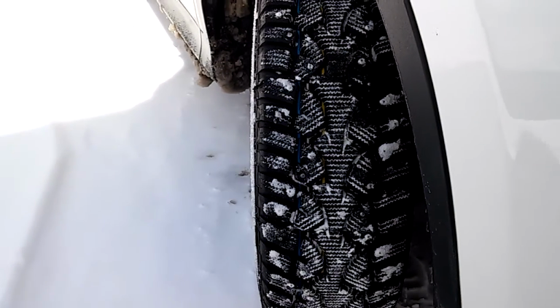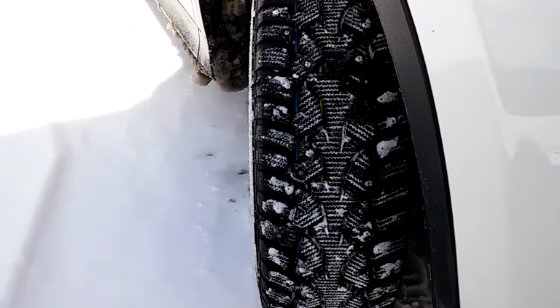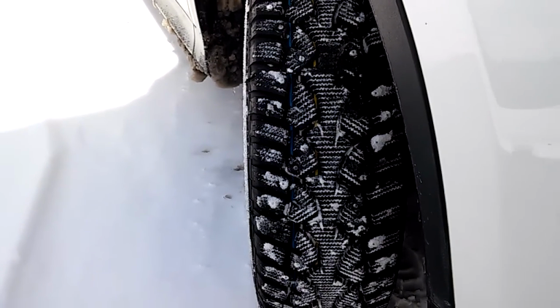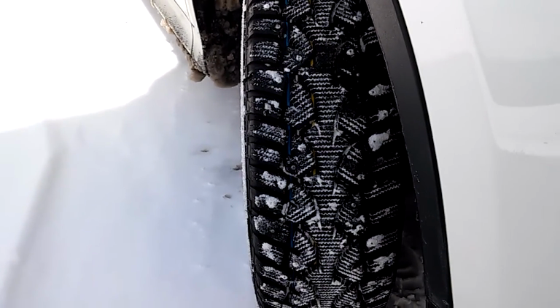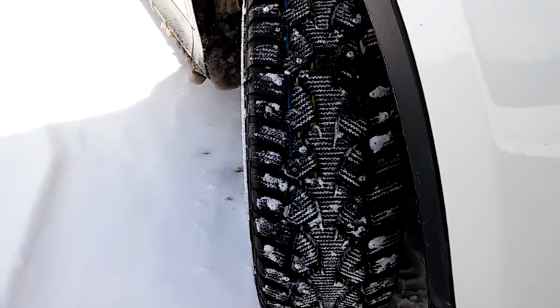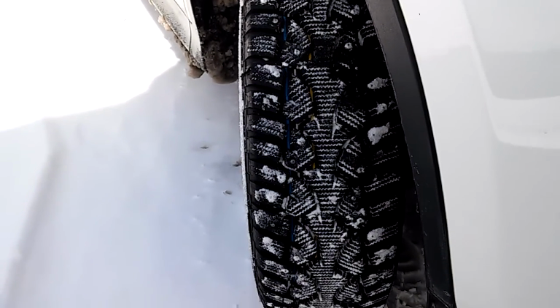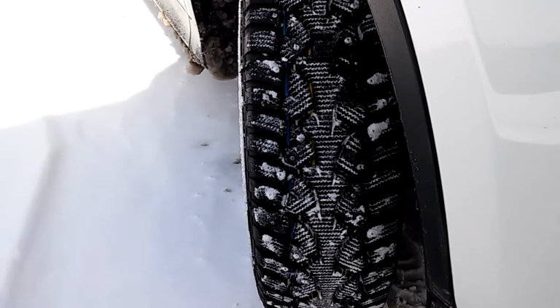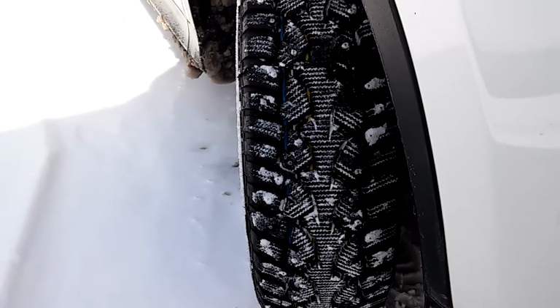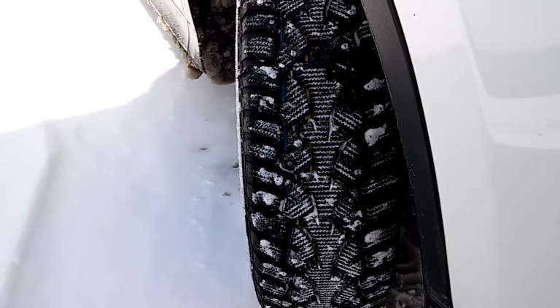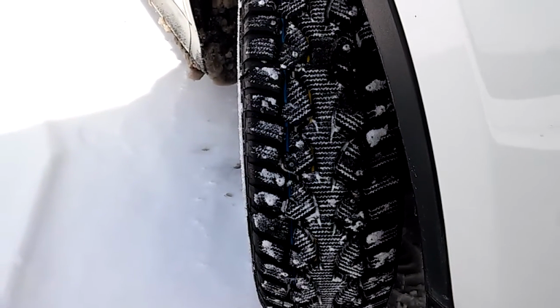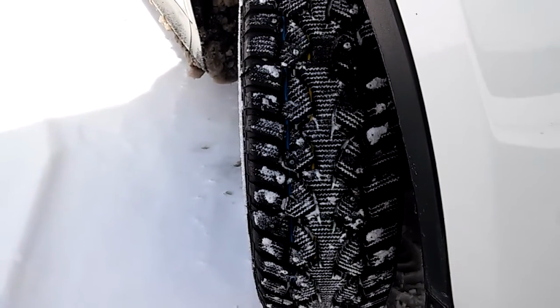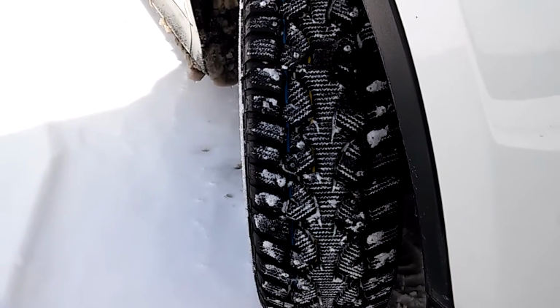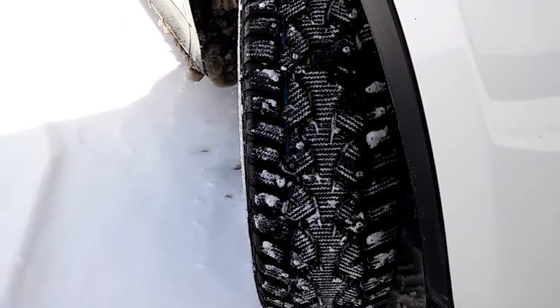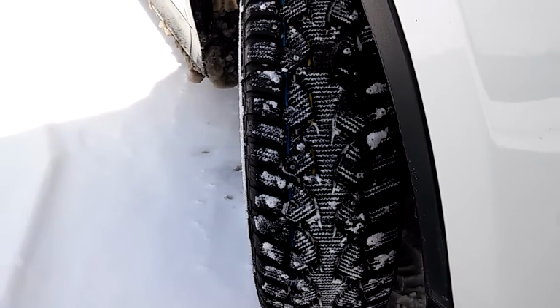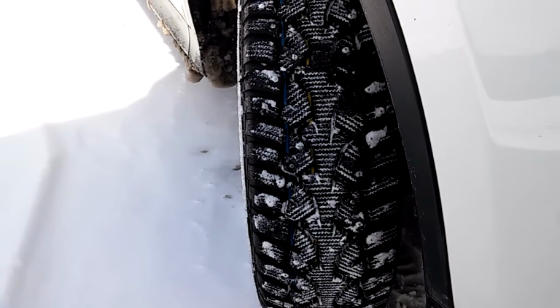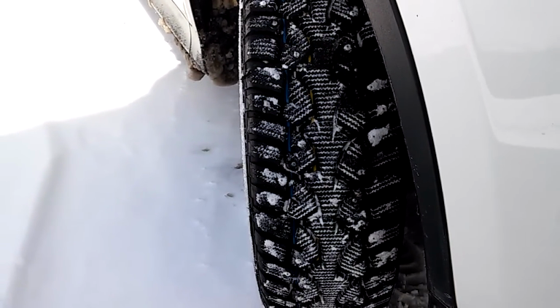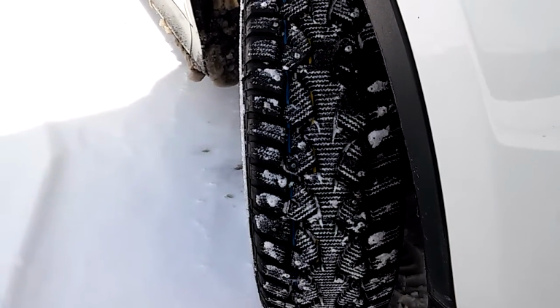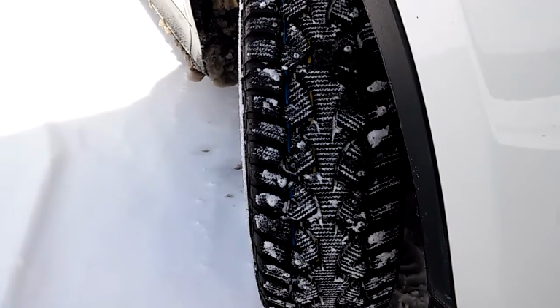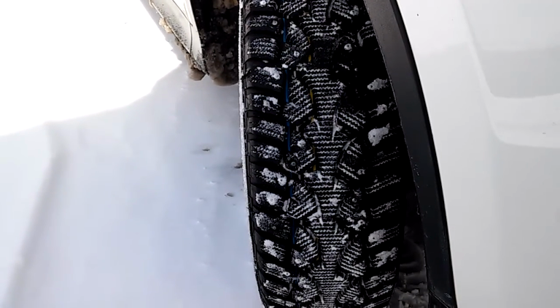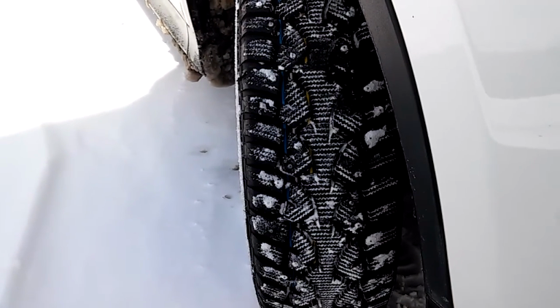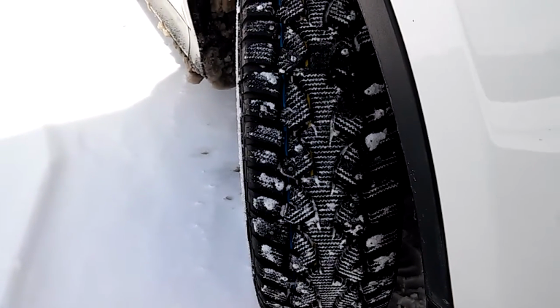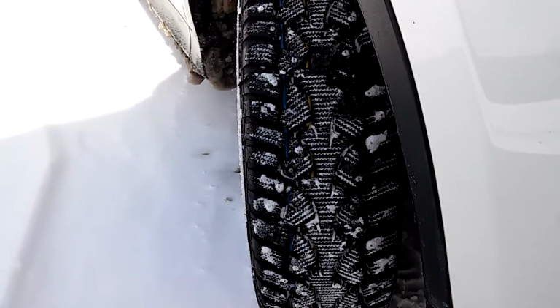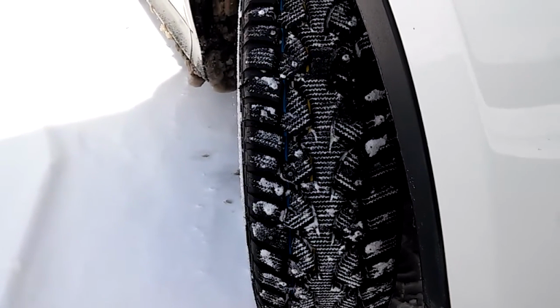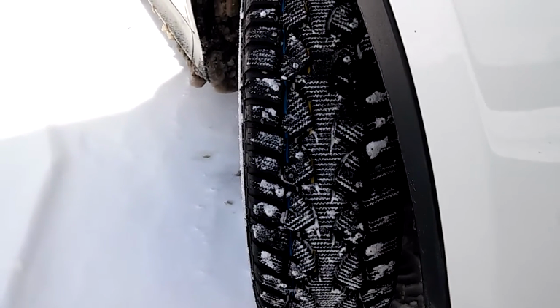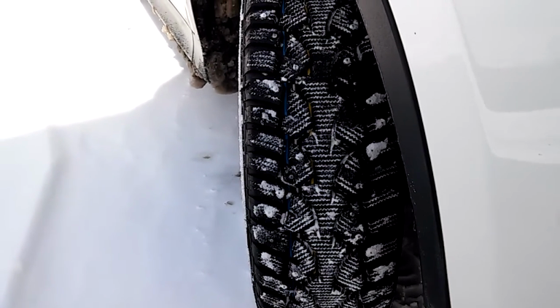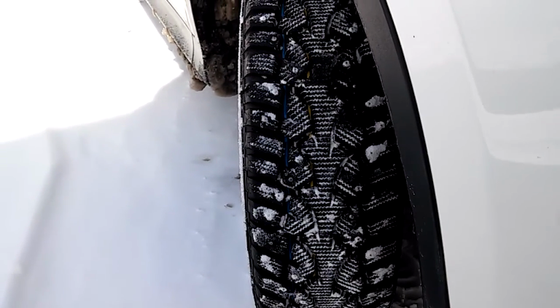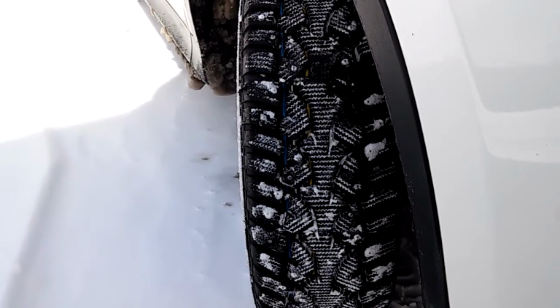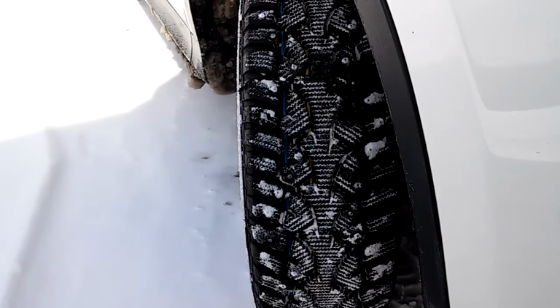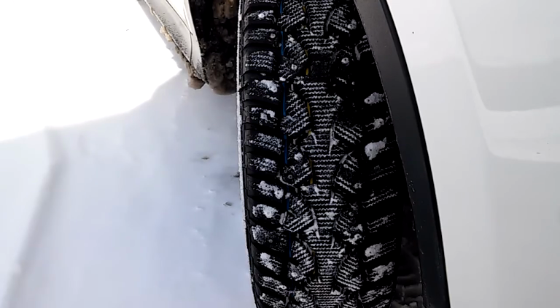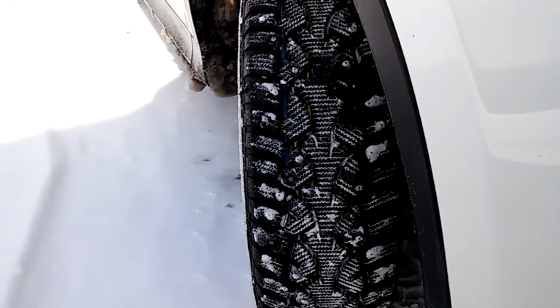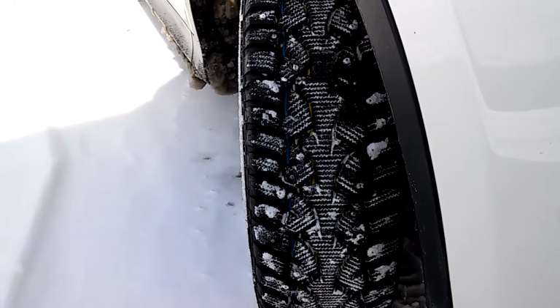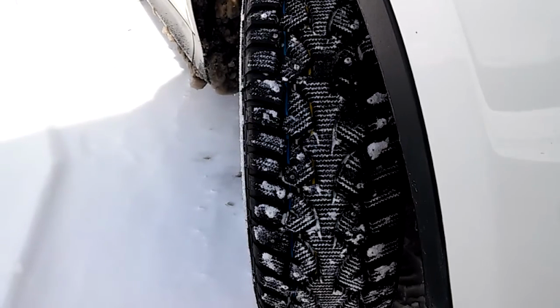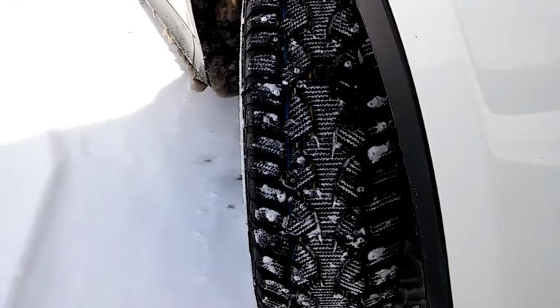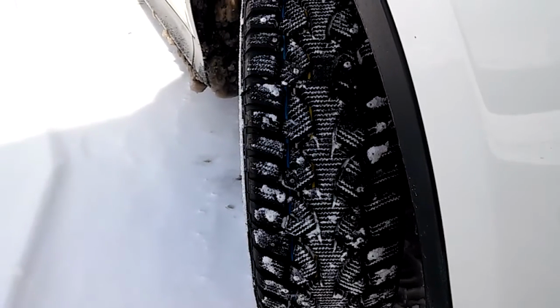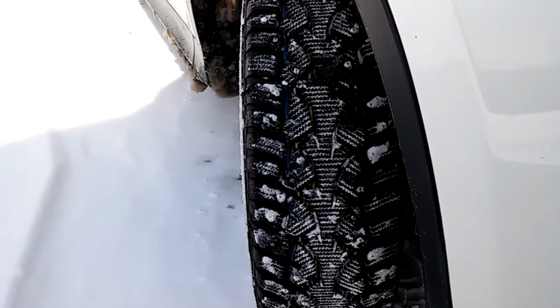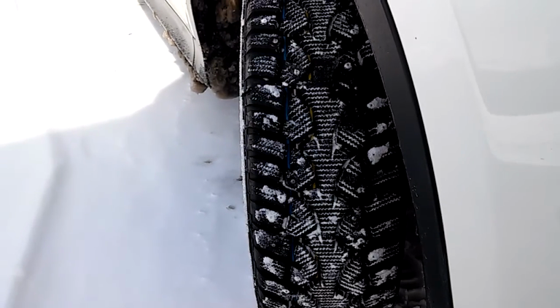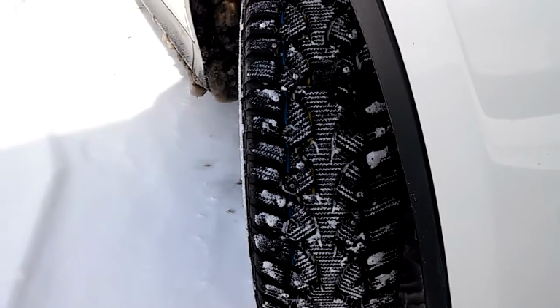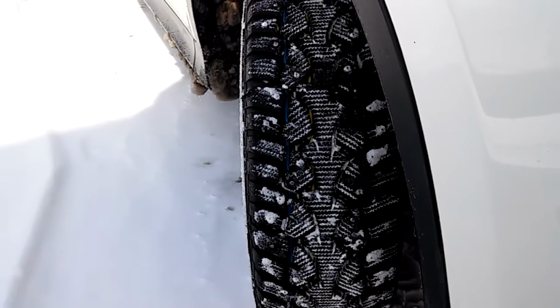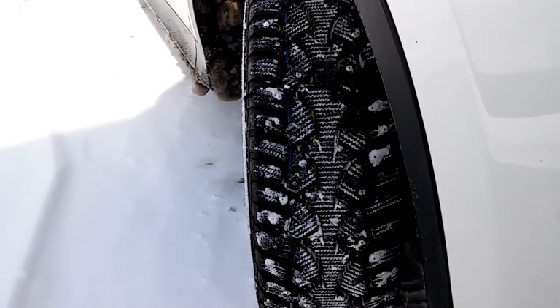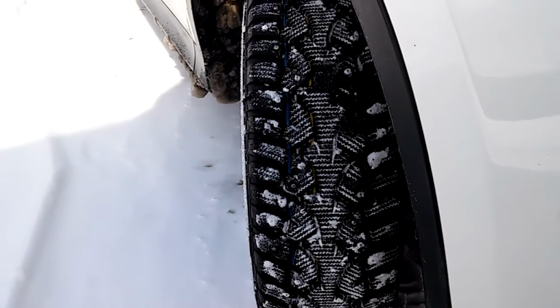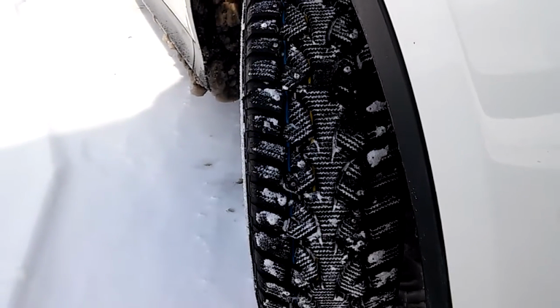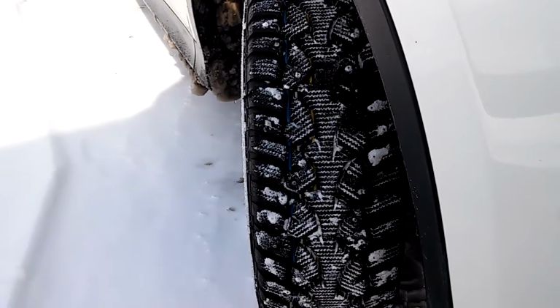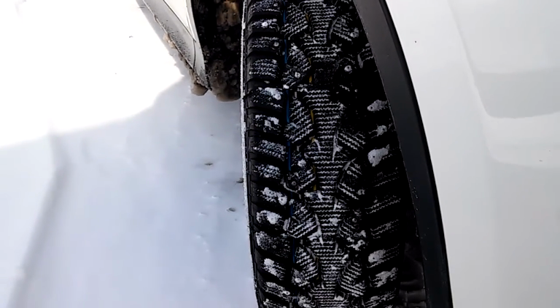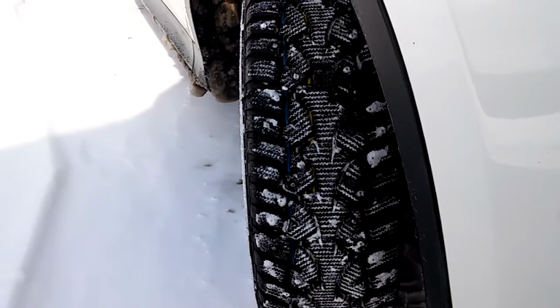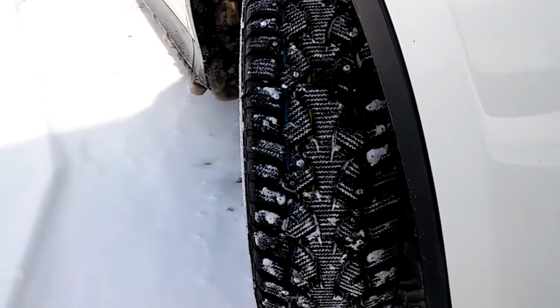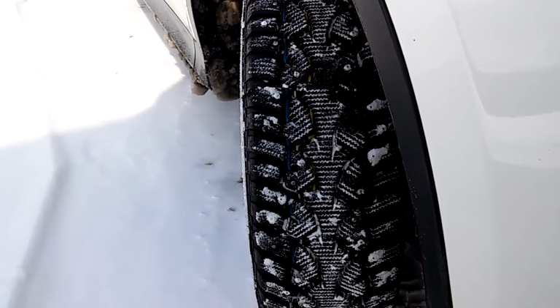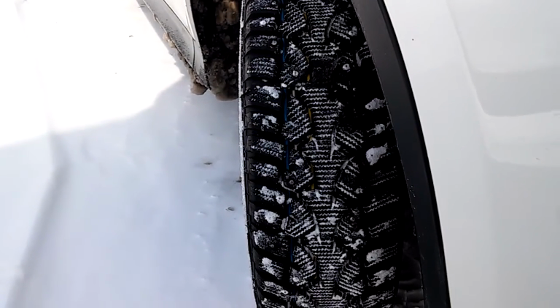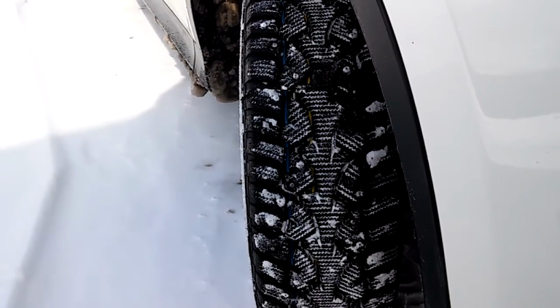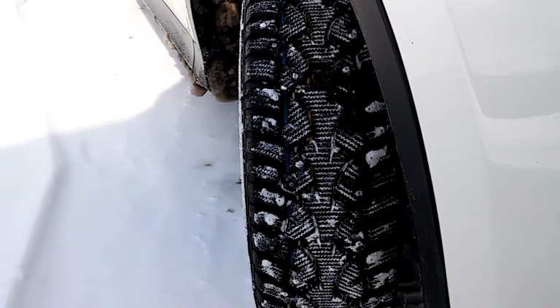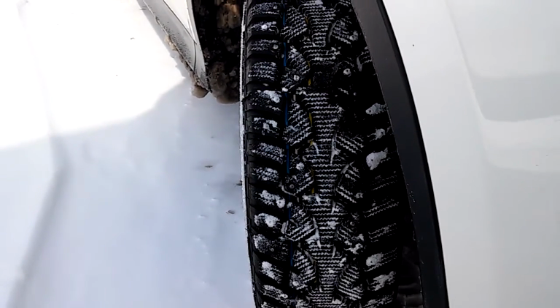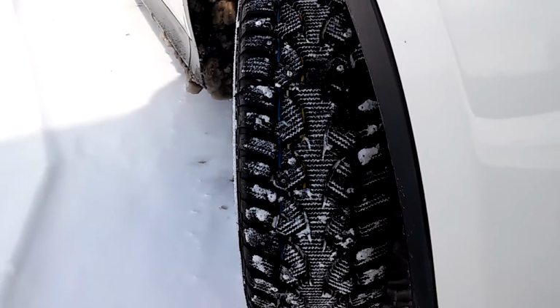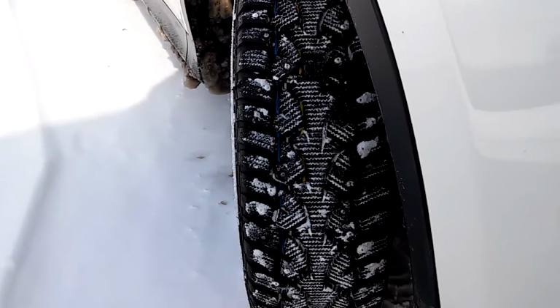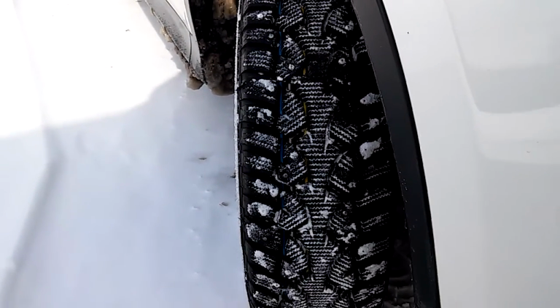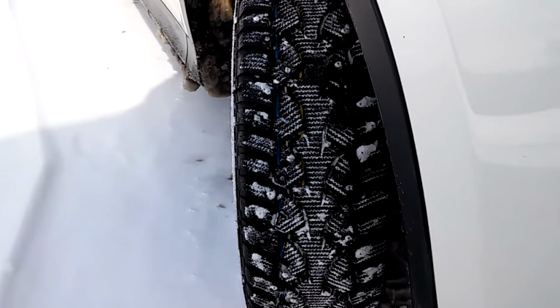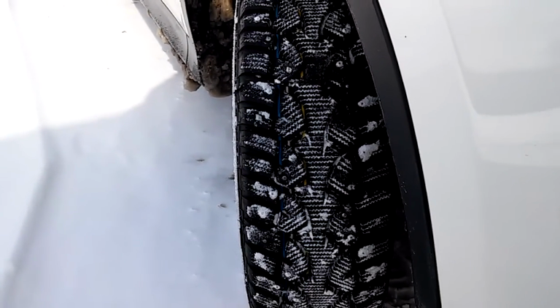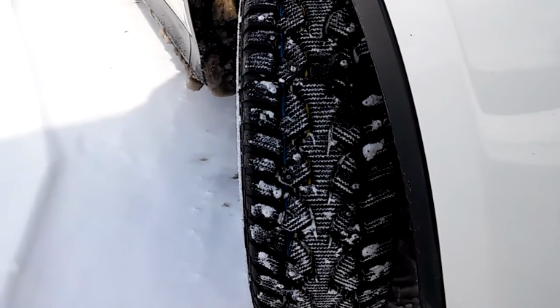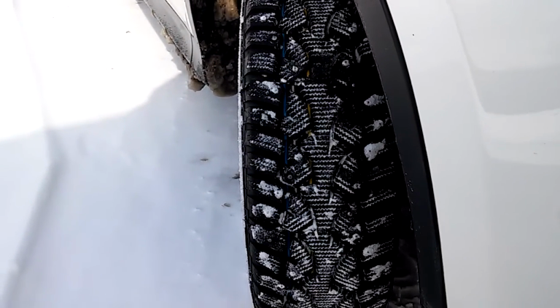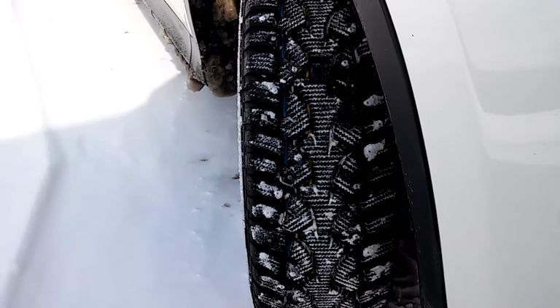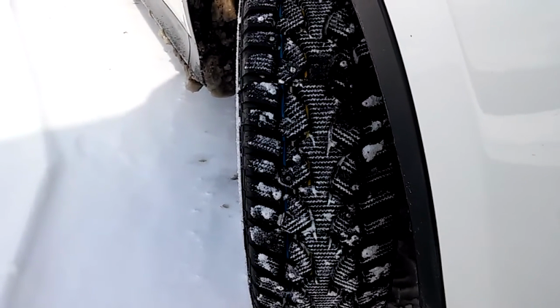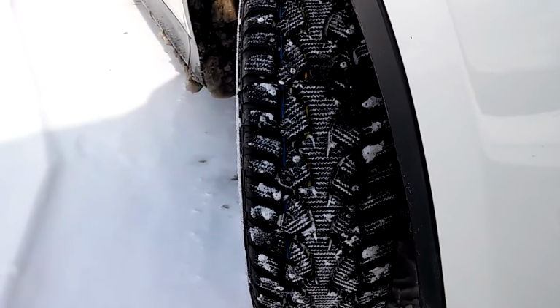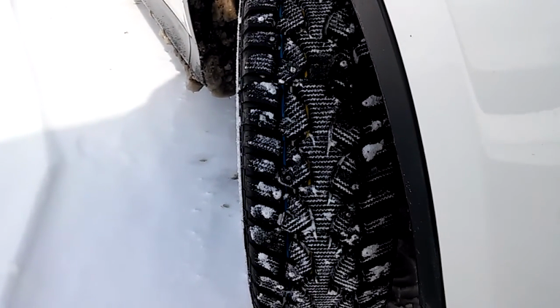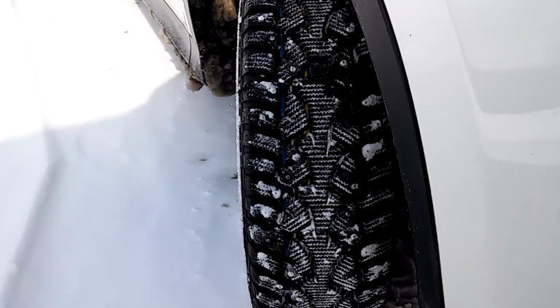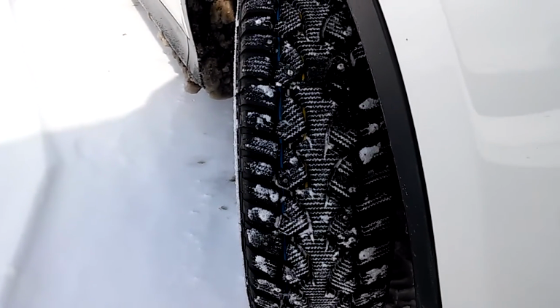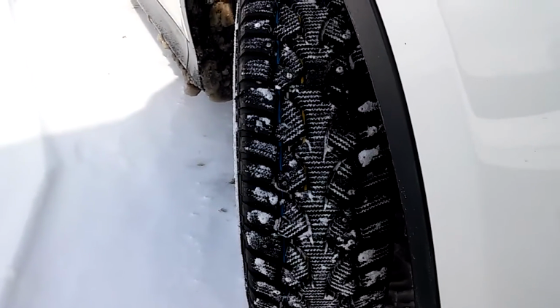These are 215/65R17s and the factory size is 225/65R17s — I only went down one size in the width.